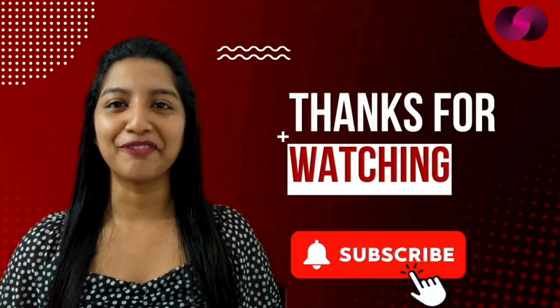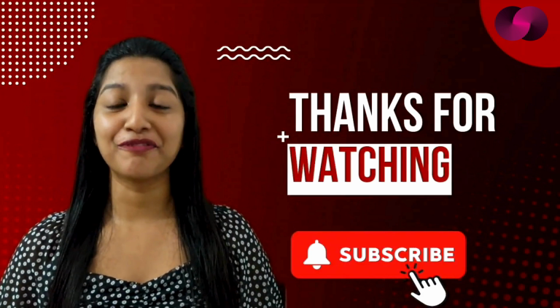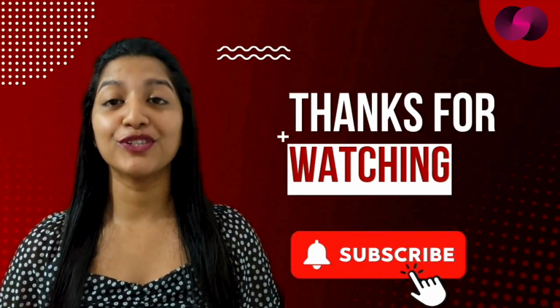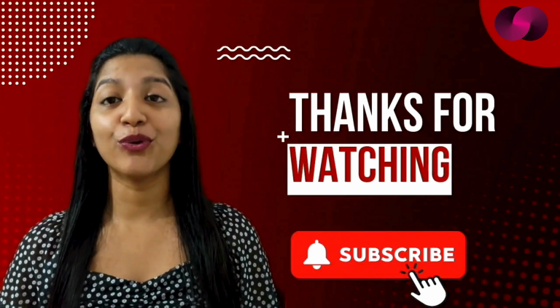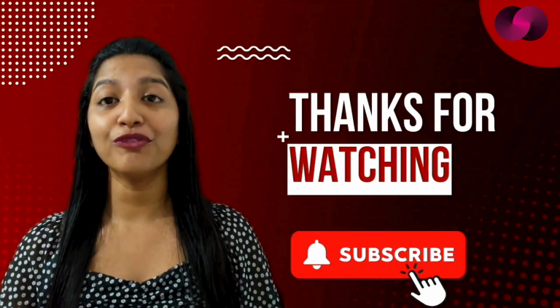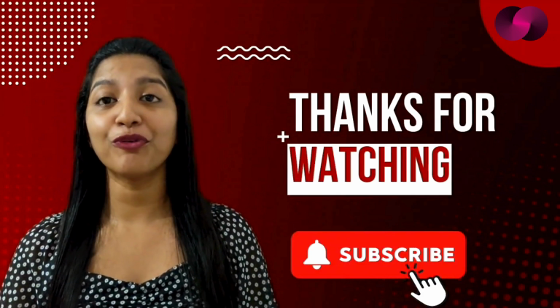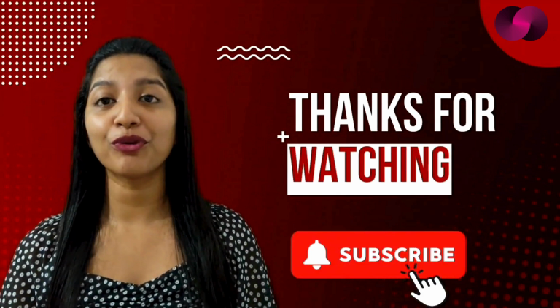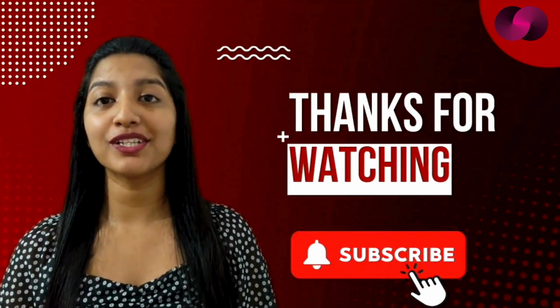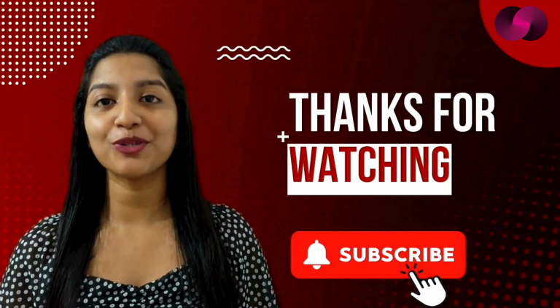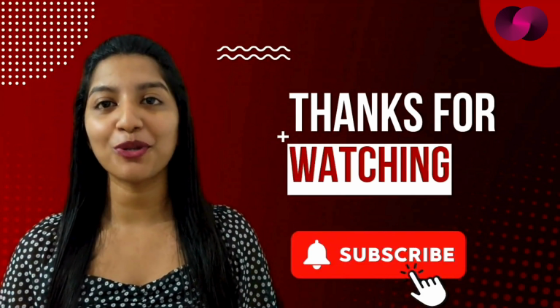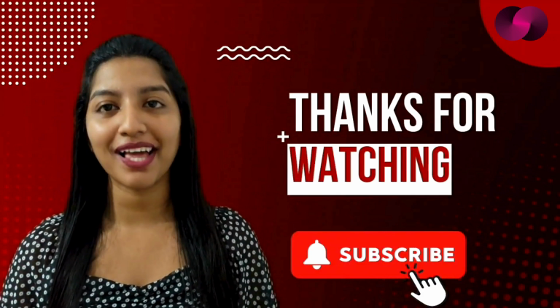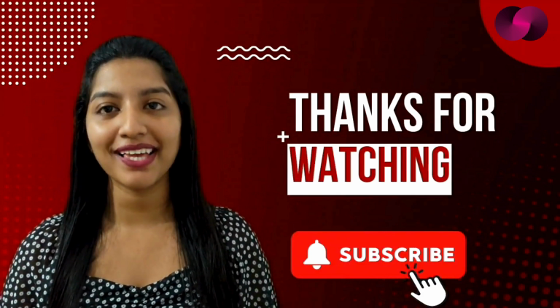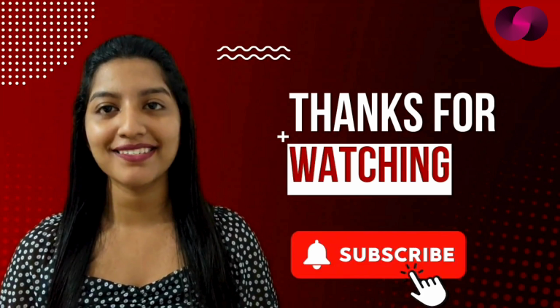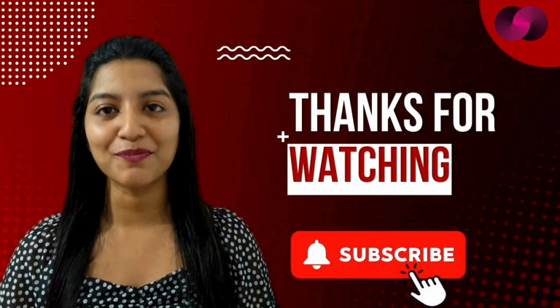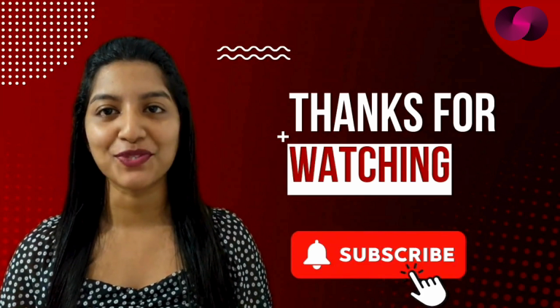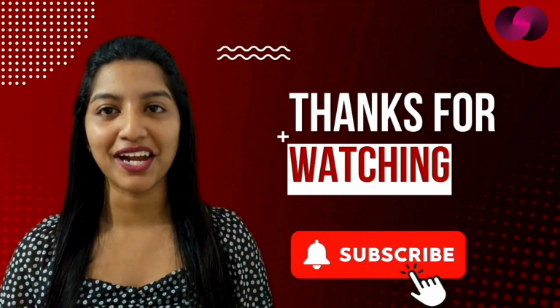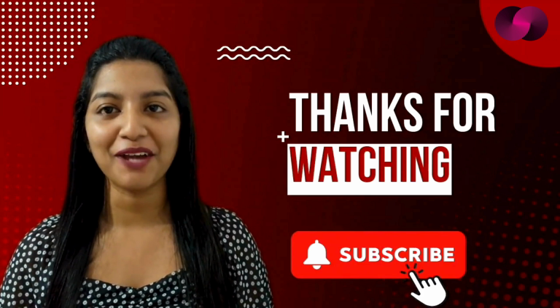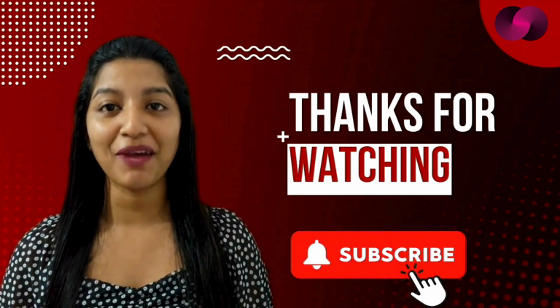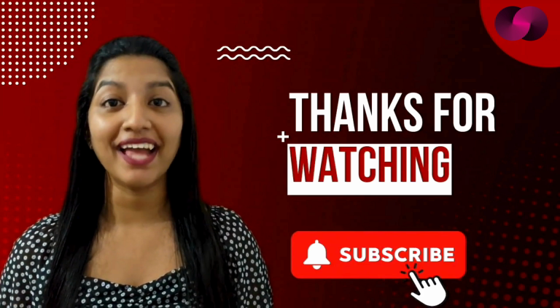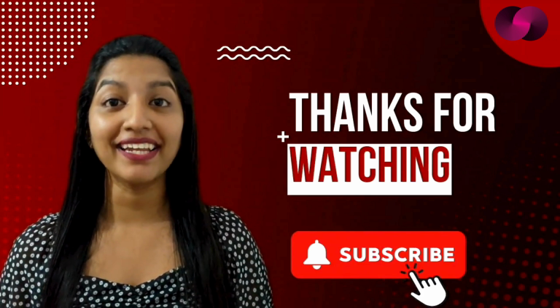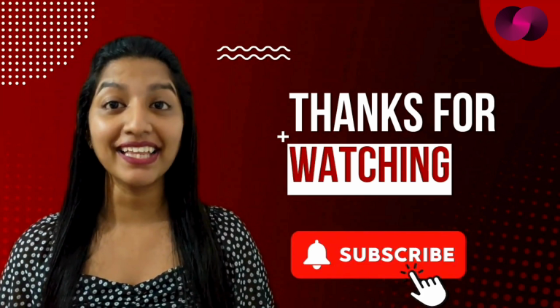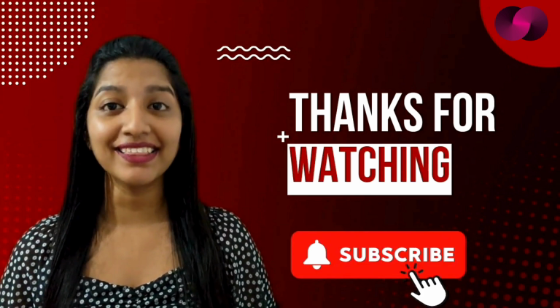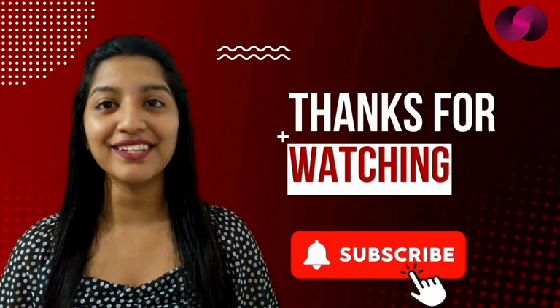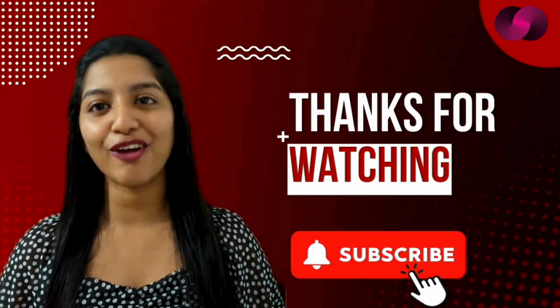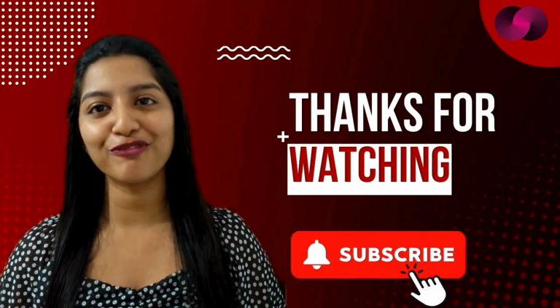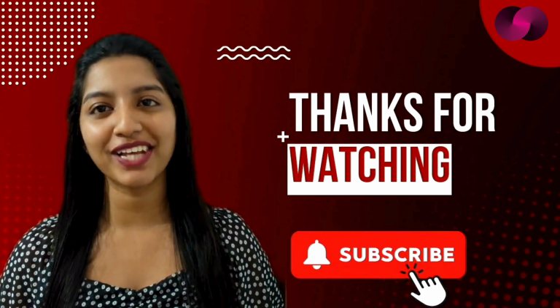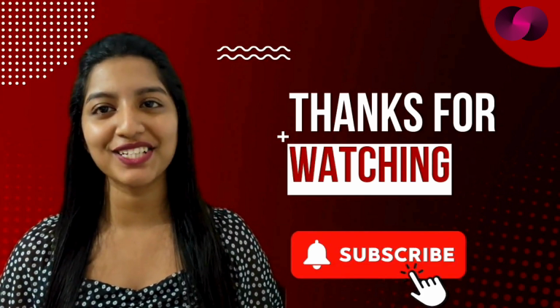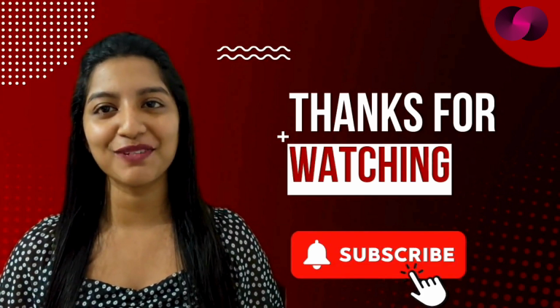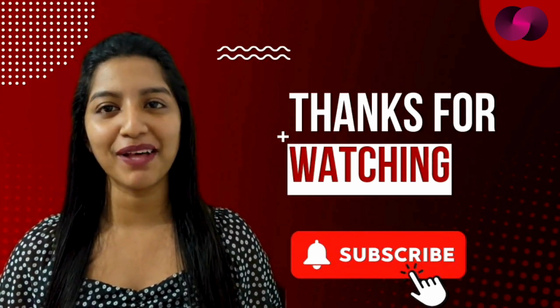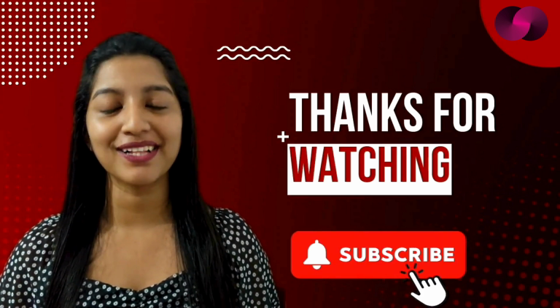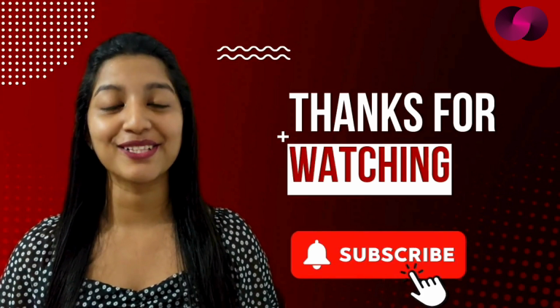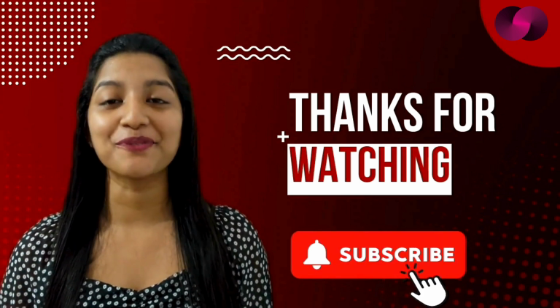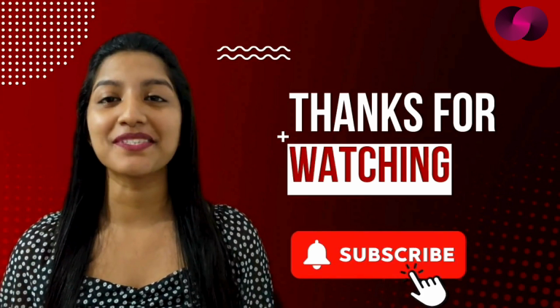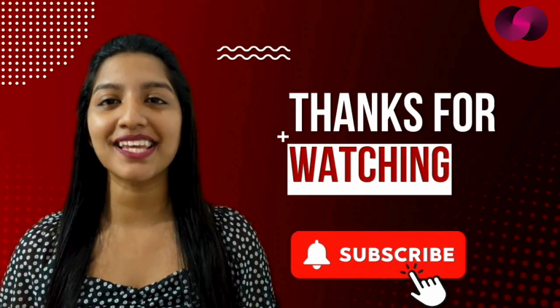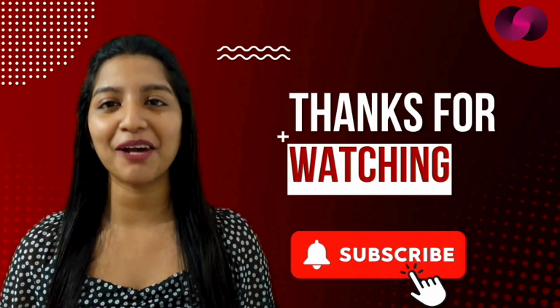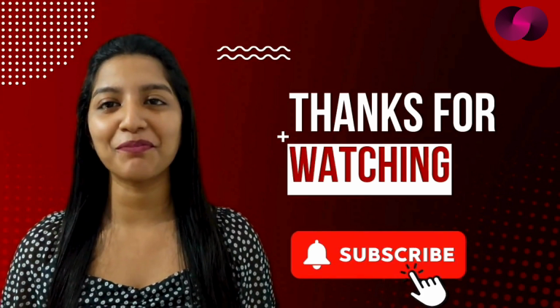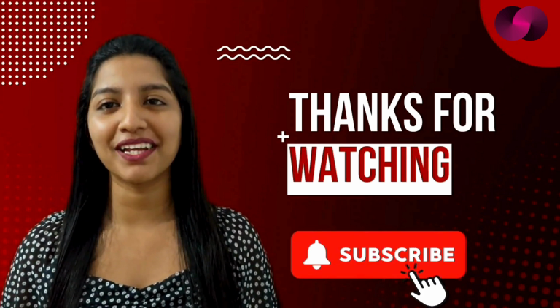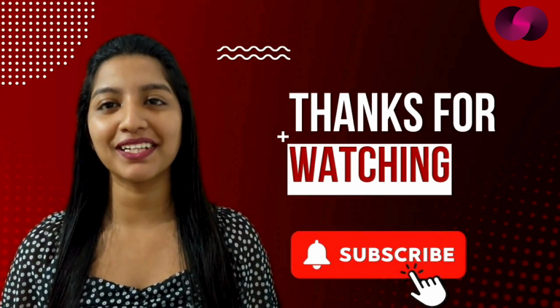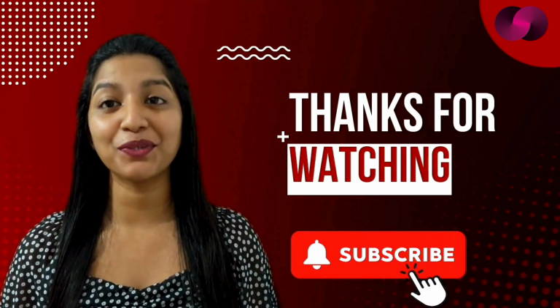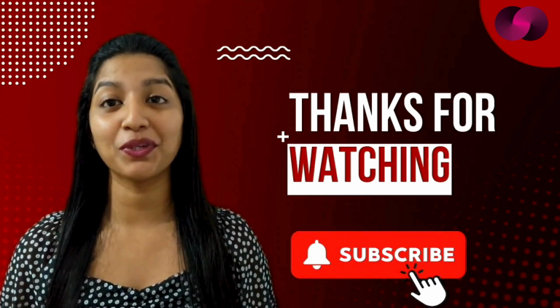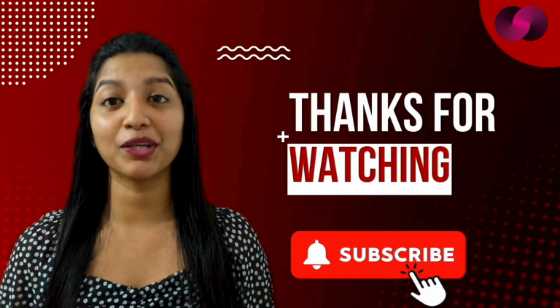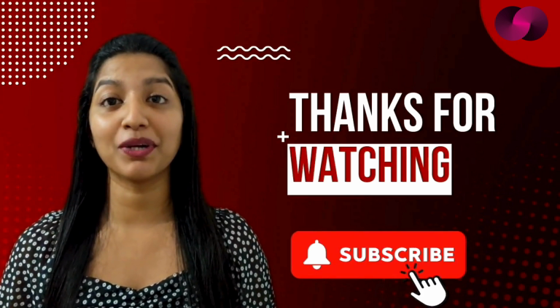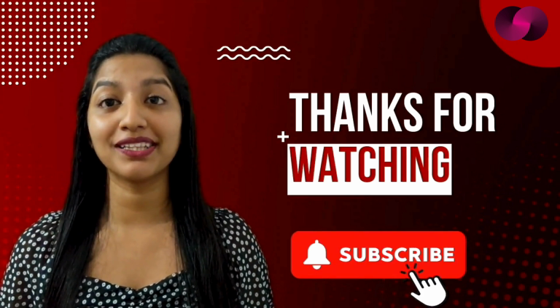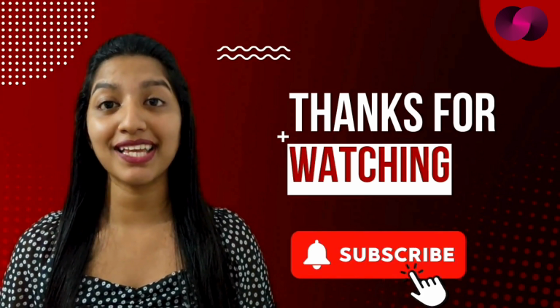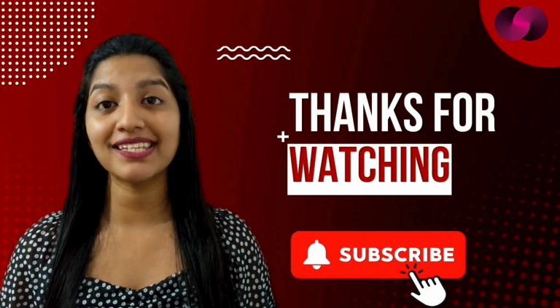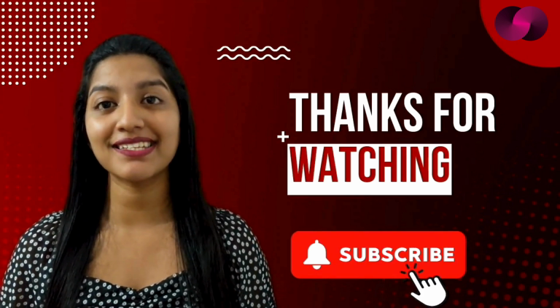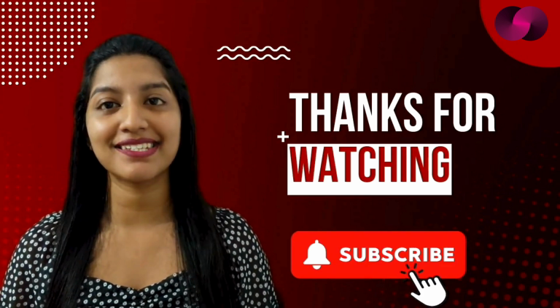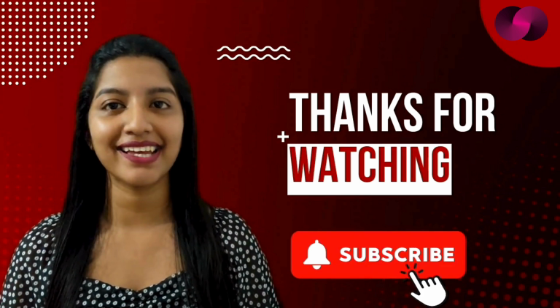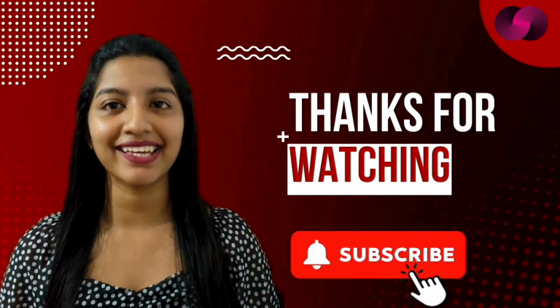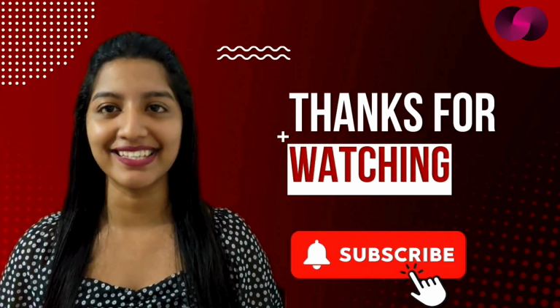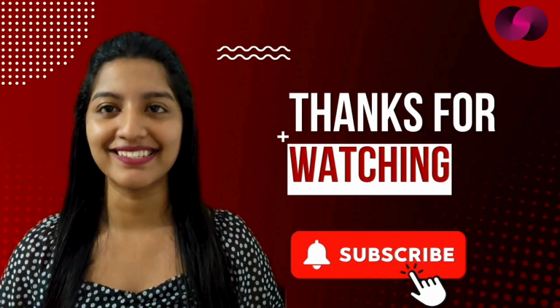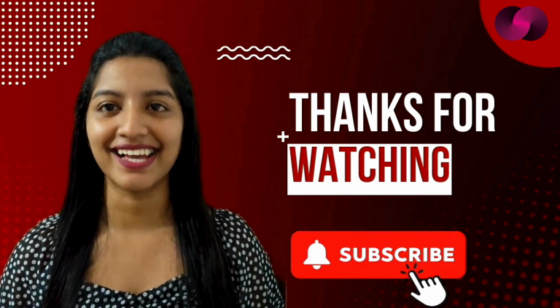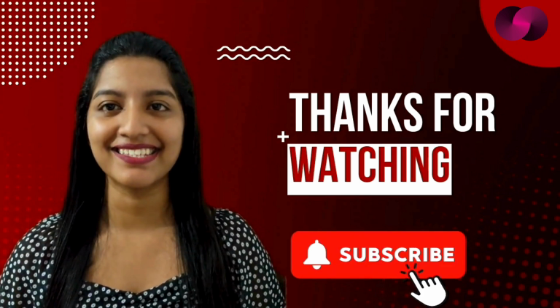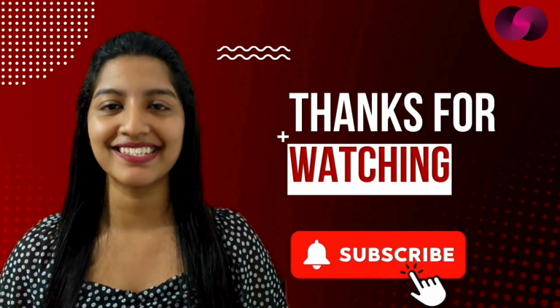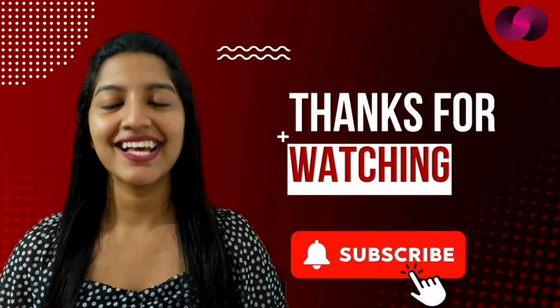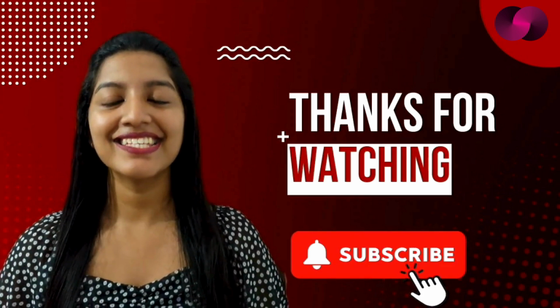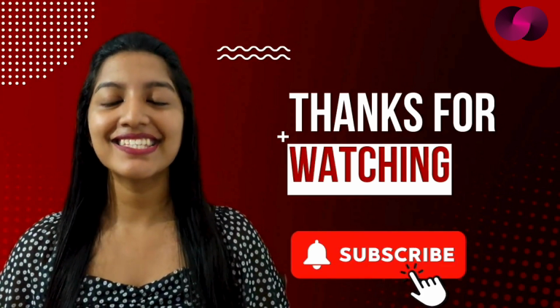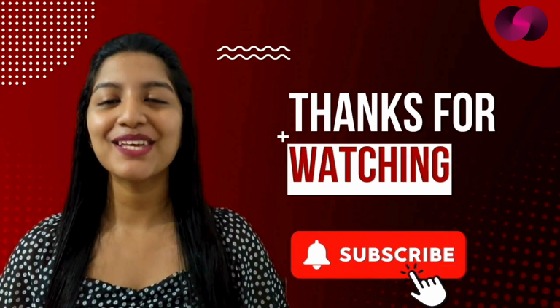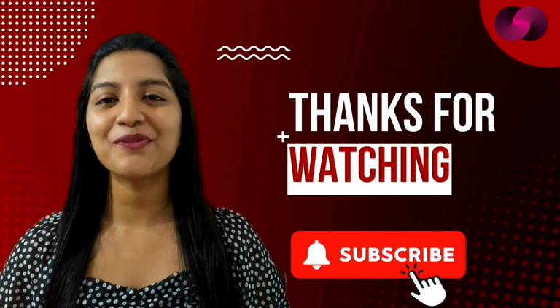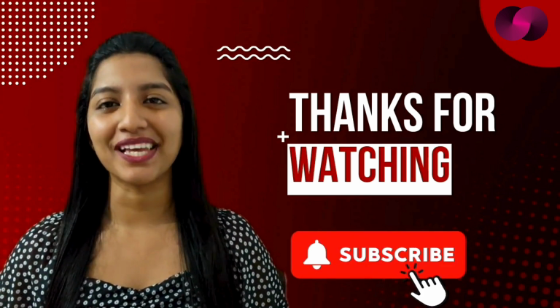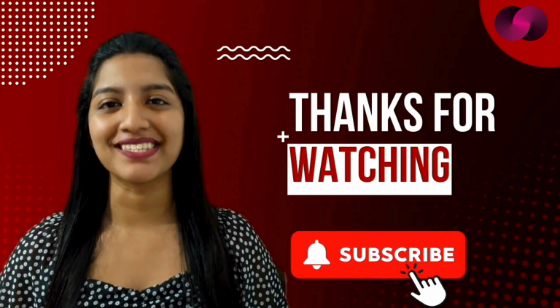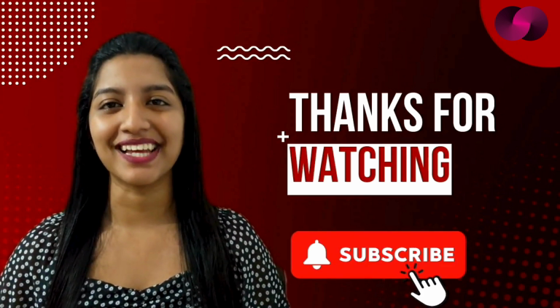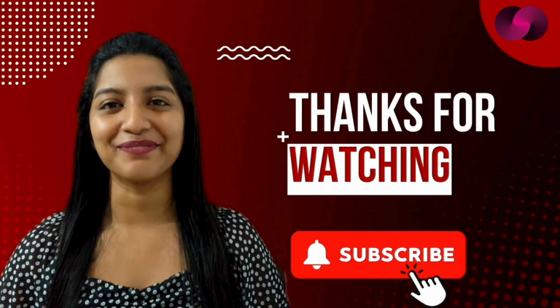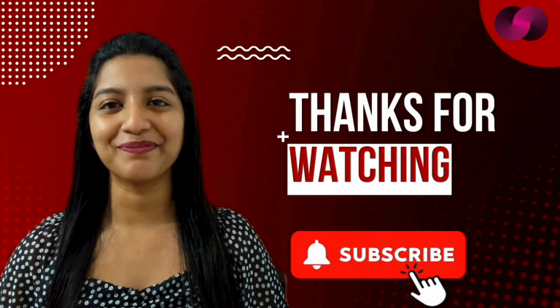Thanks for tuning into Ledger Life. Don't forget to like, subscribe, and hit the notification bell to stay updated with our latest tech insights. See you next time.